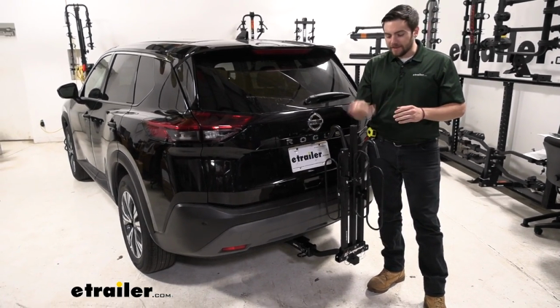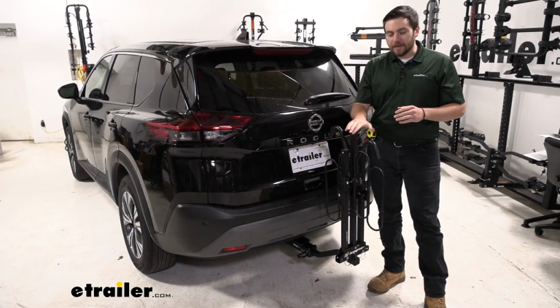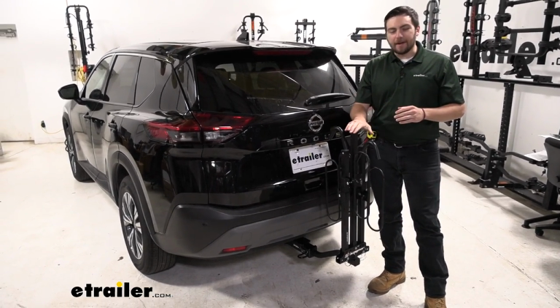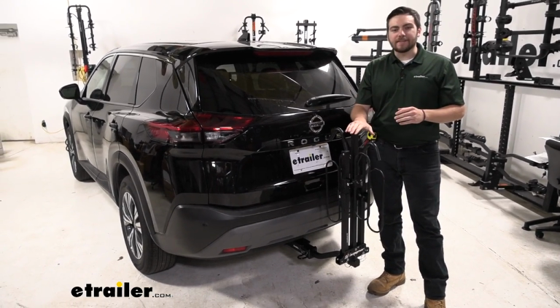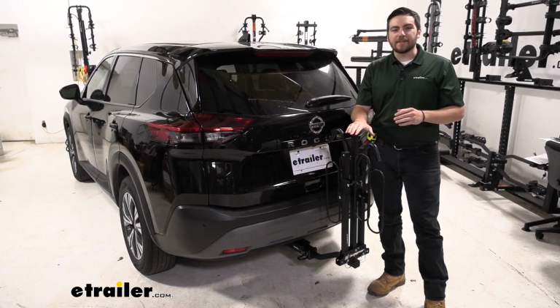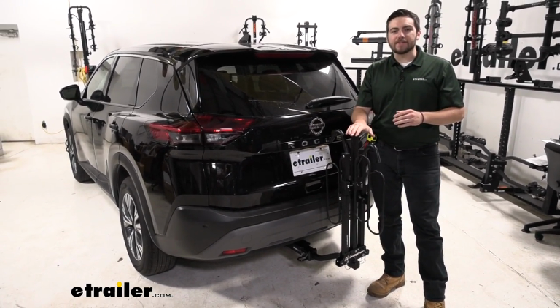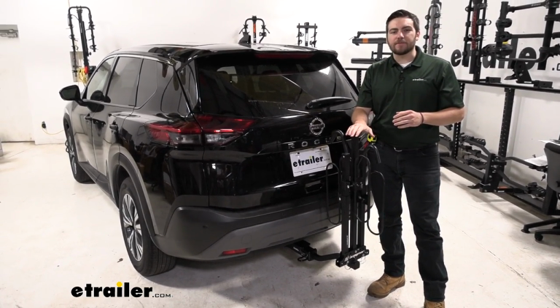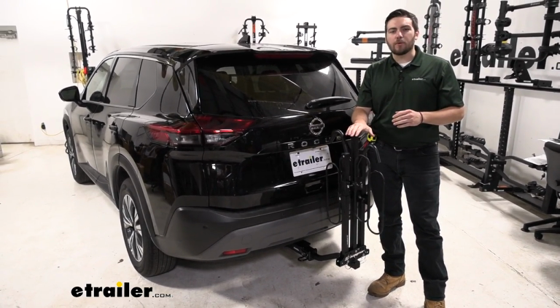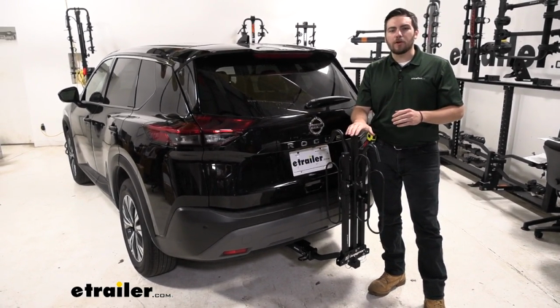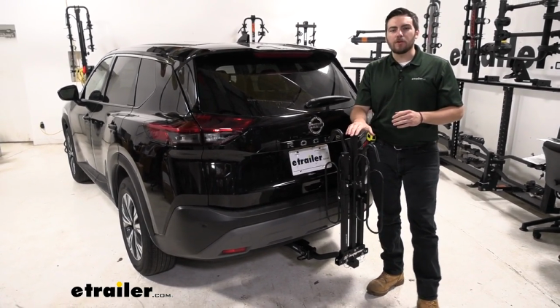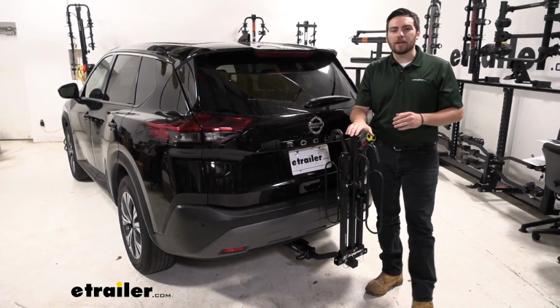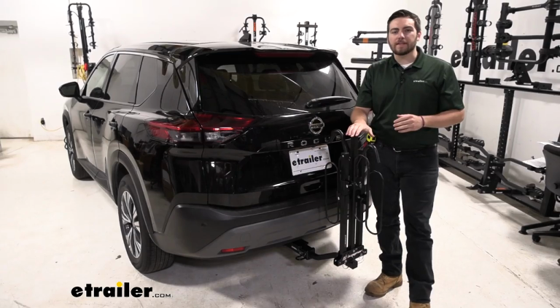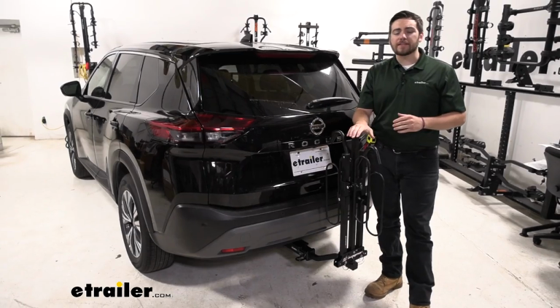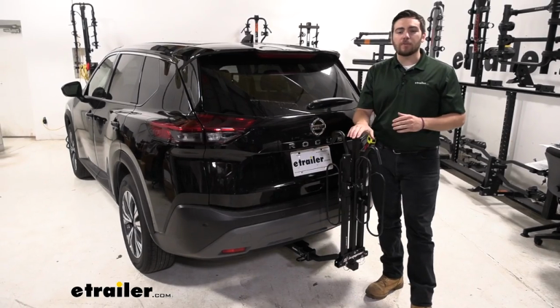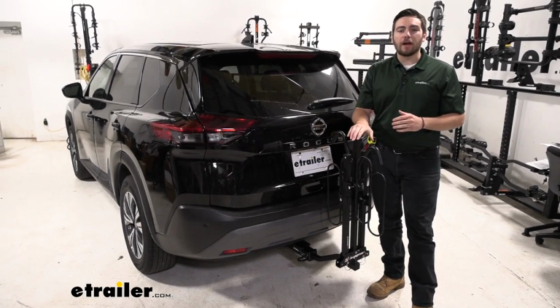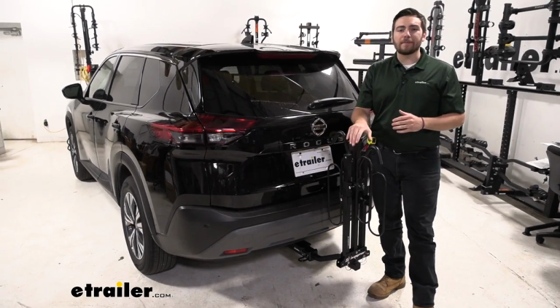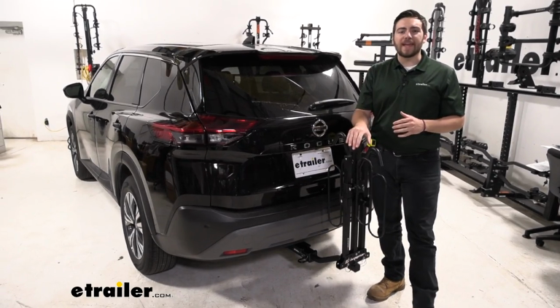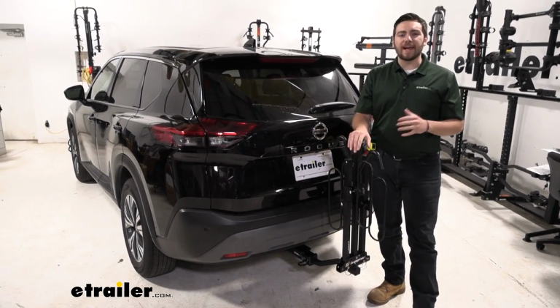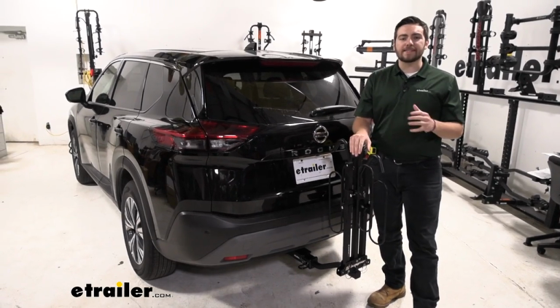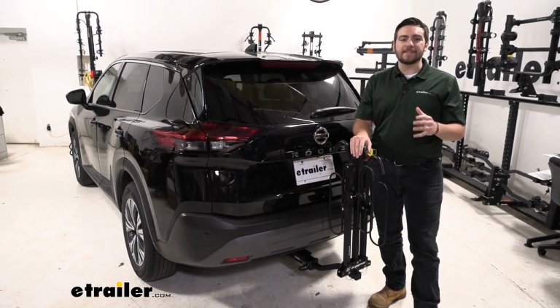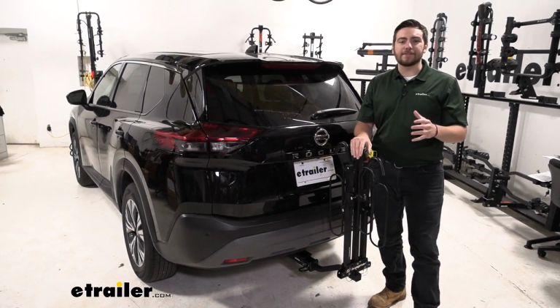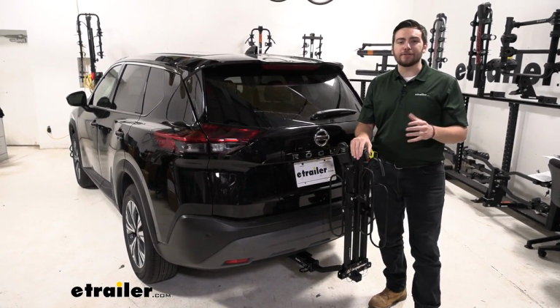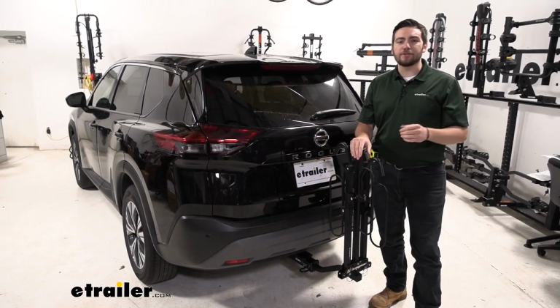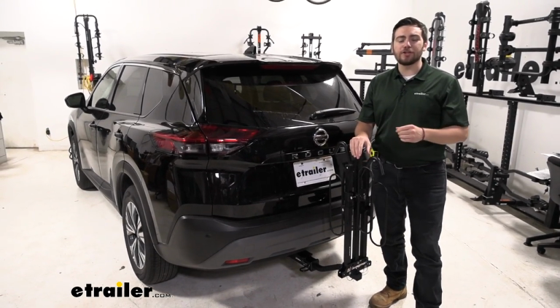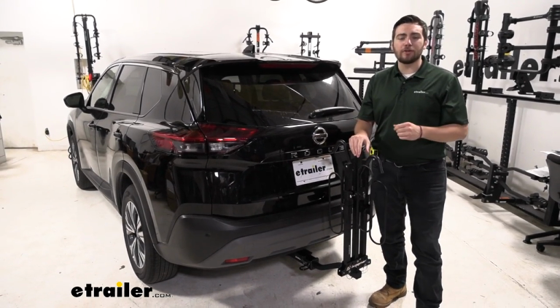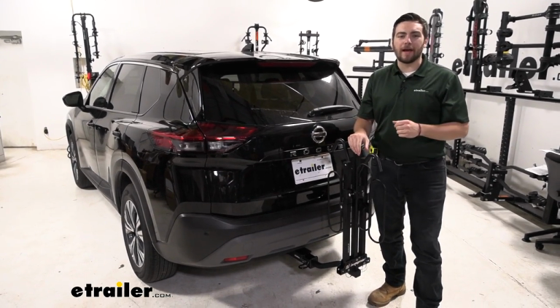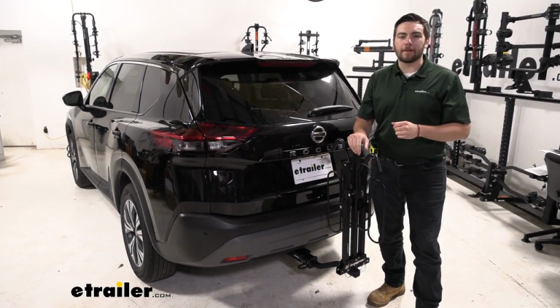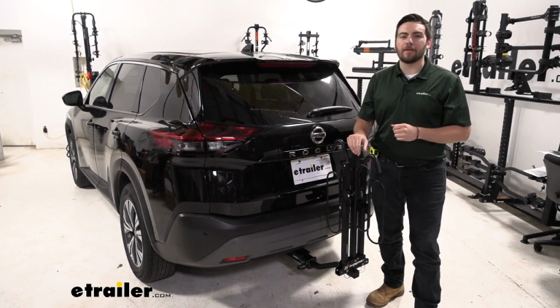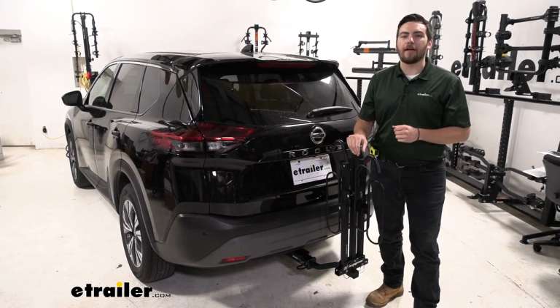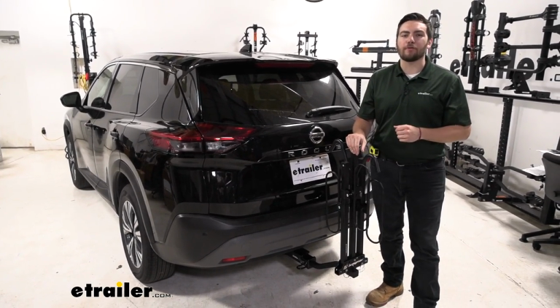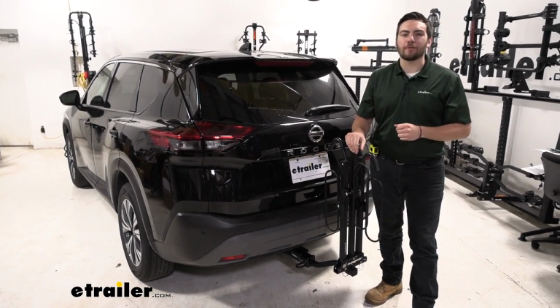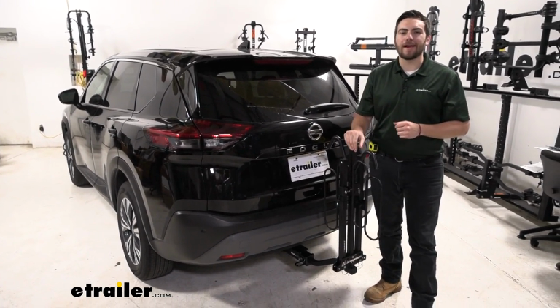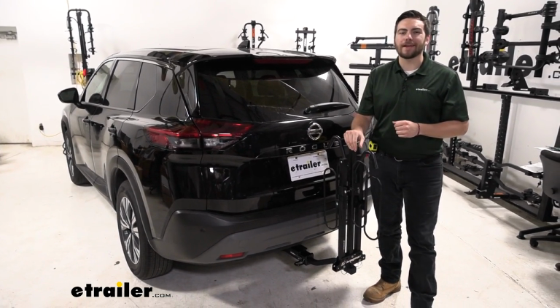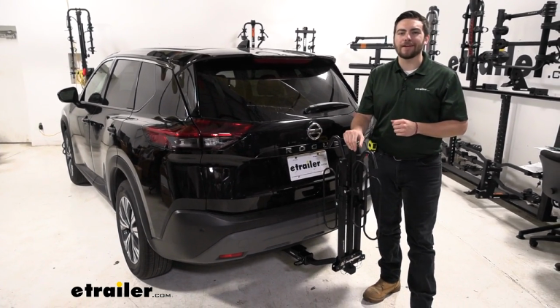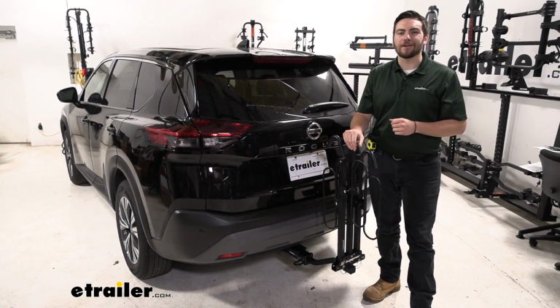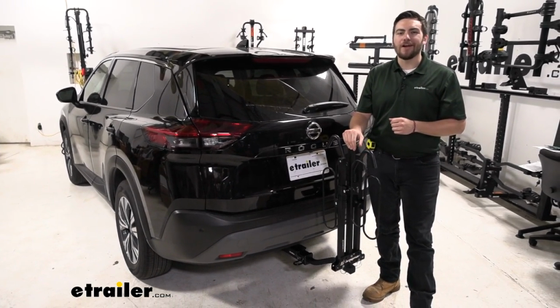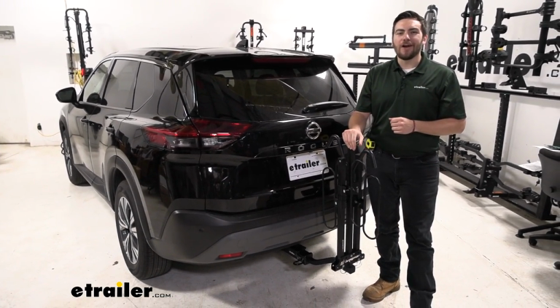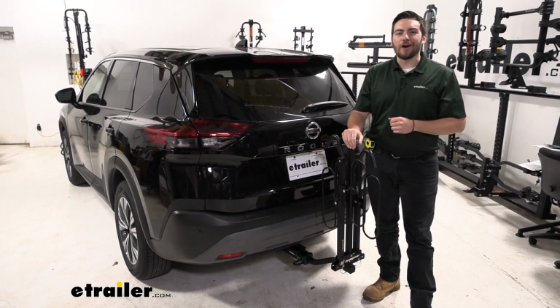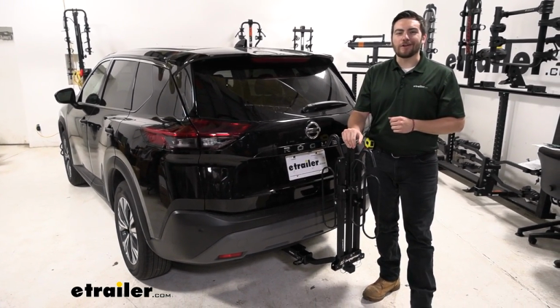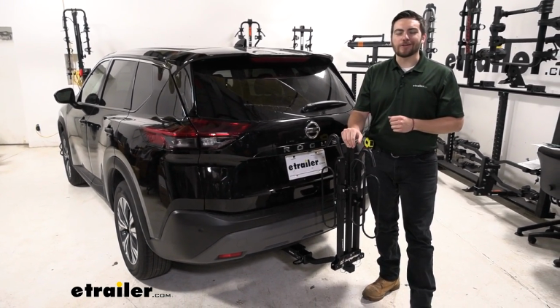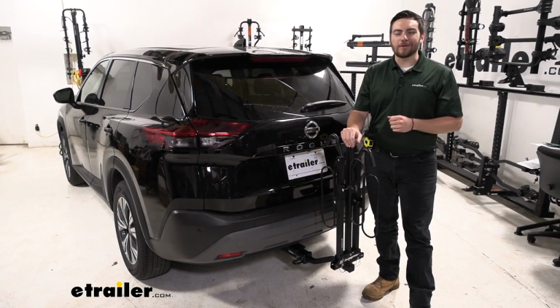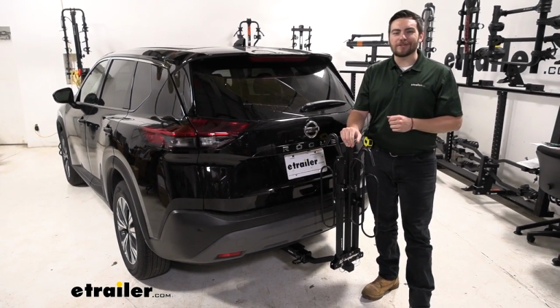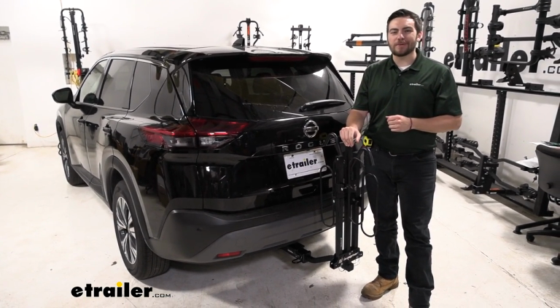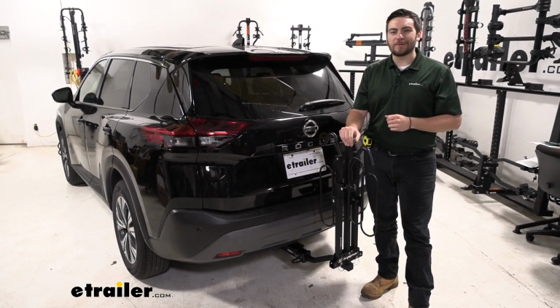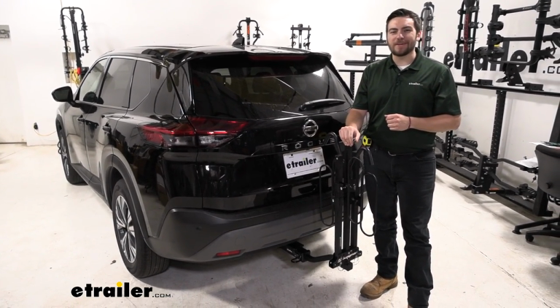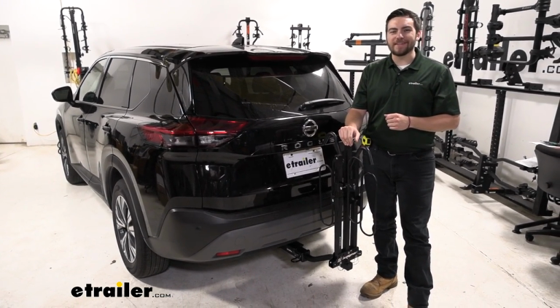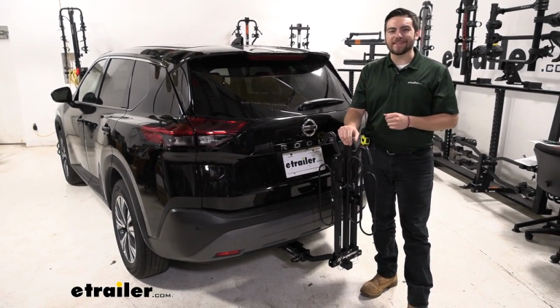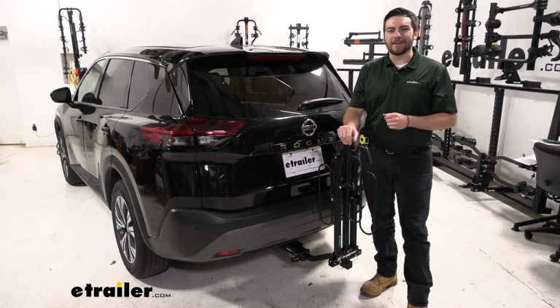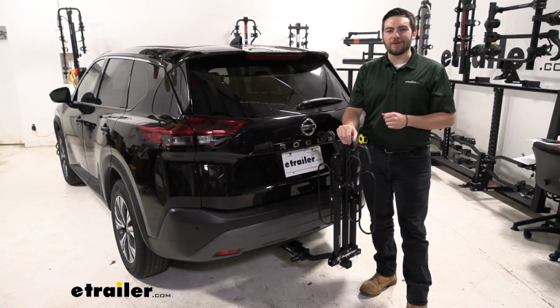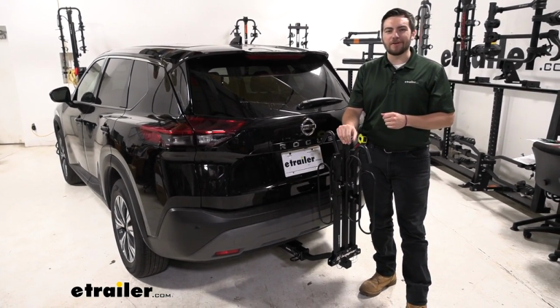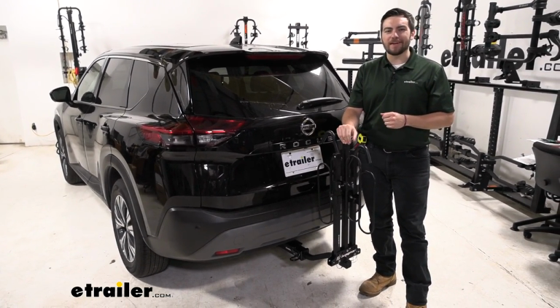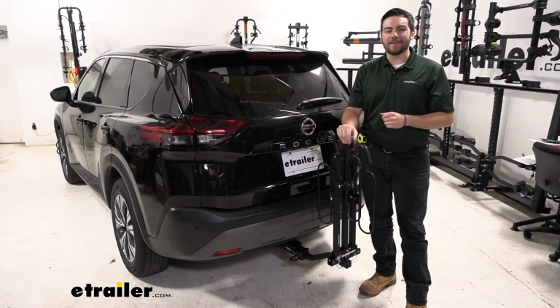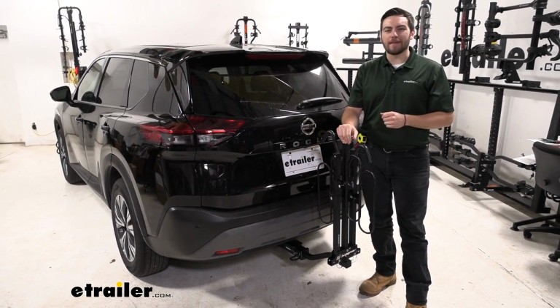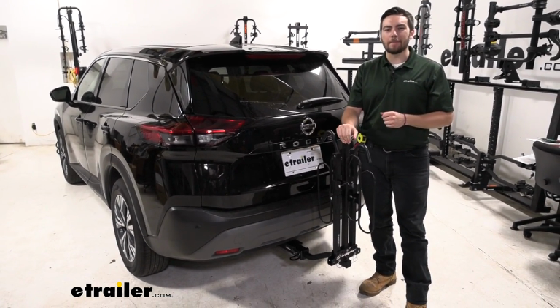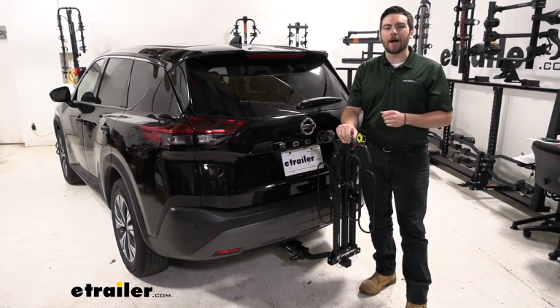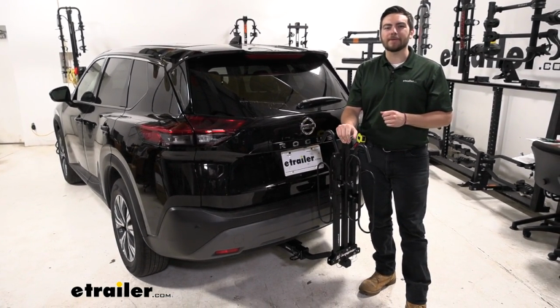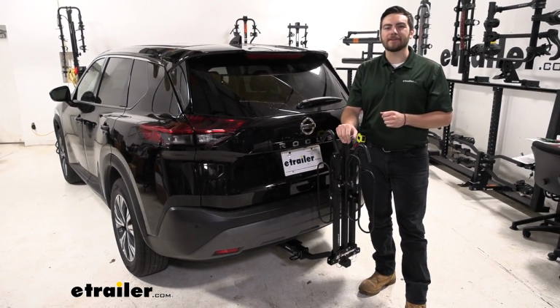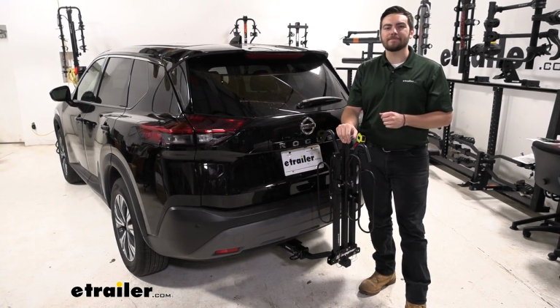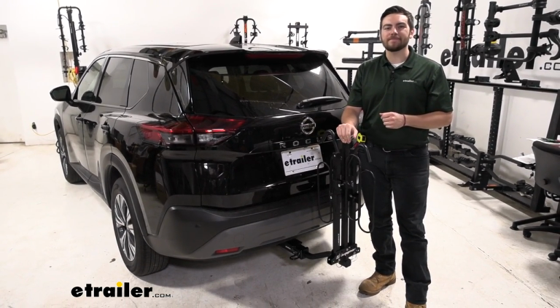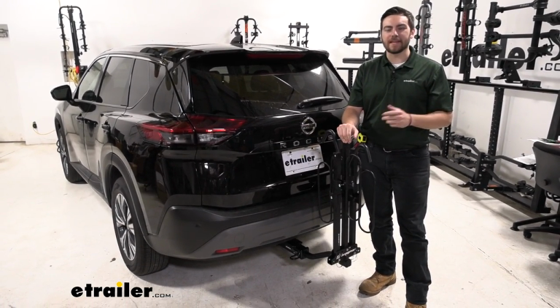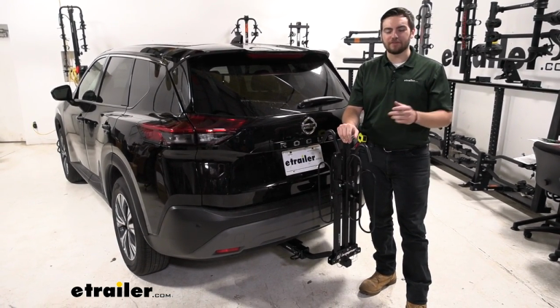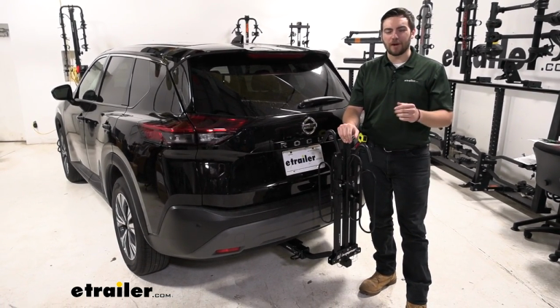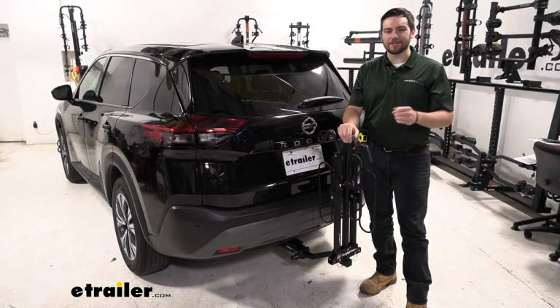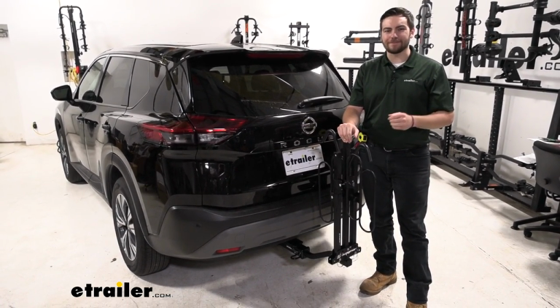I think that about does it for our look at the Swagman XC2 two-bike platform rack here on our 2021 Nissan Rogue. I'm Bobby — thank you for watching.